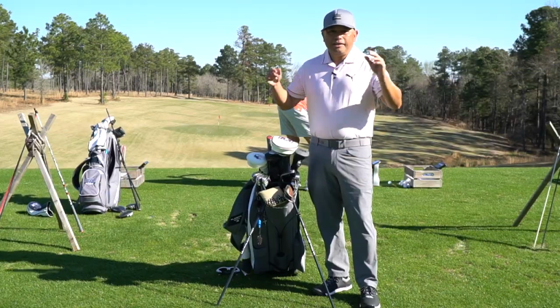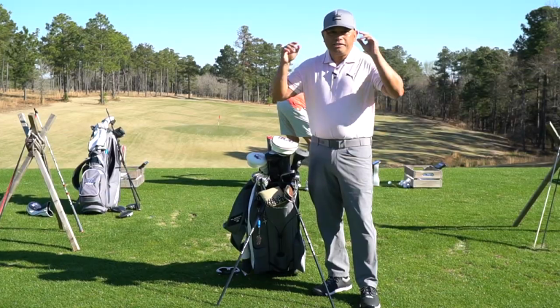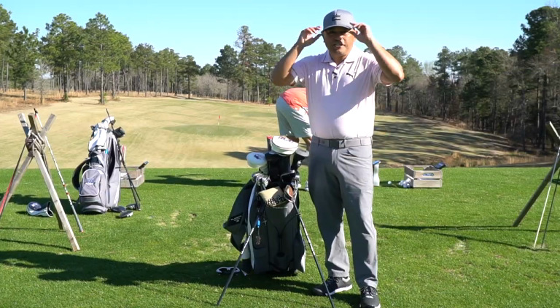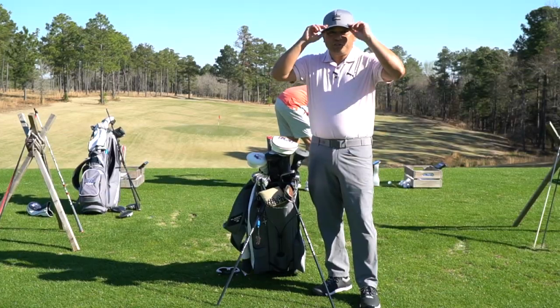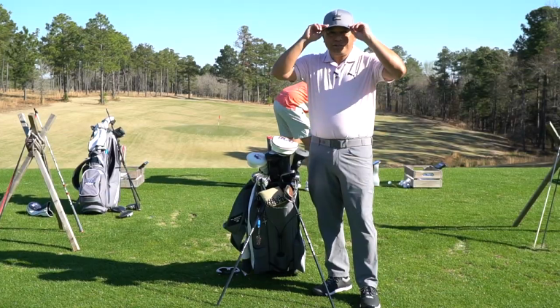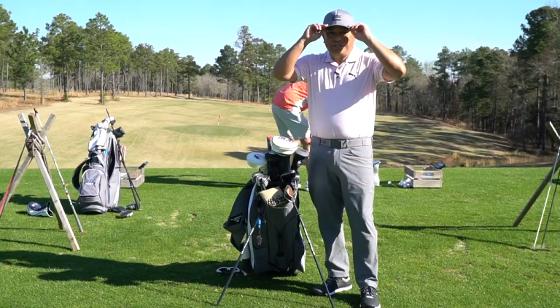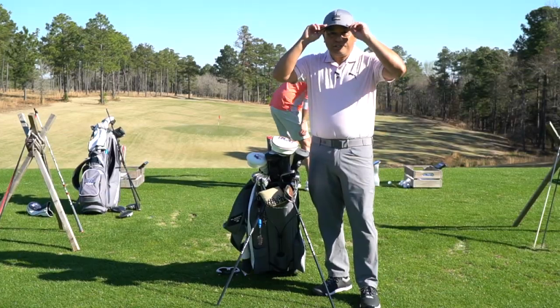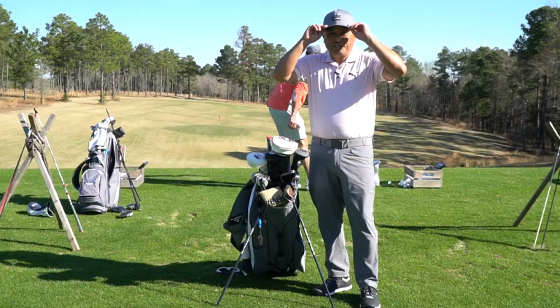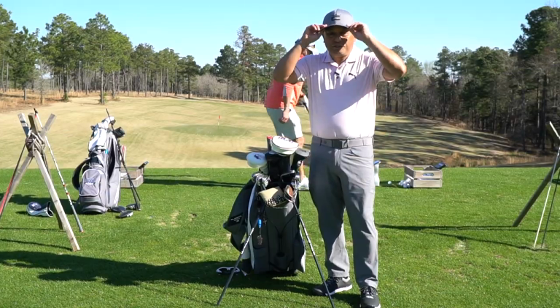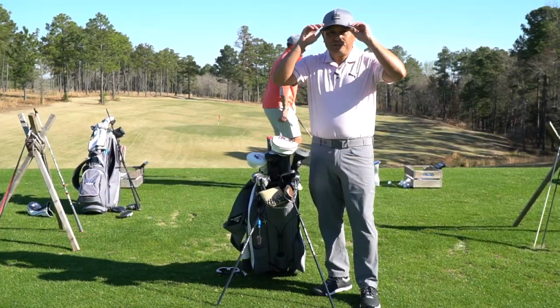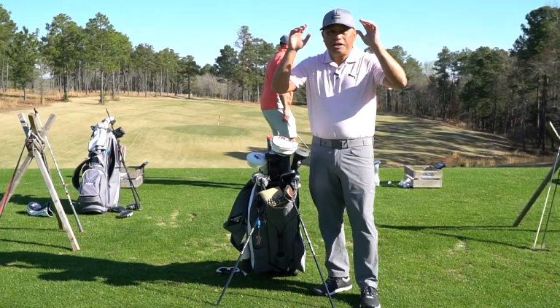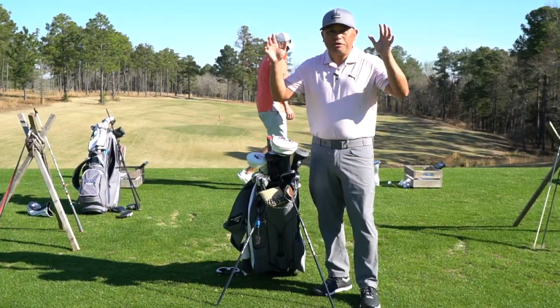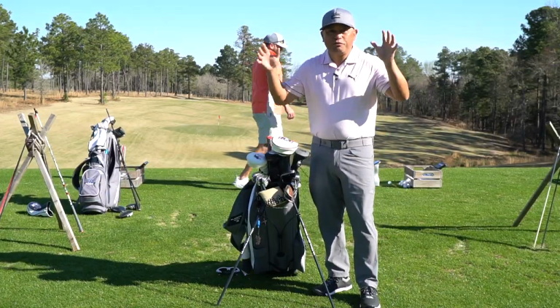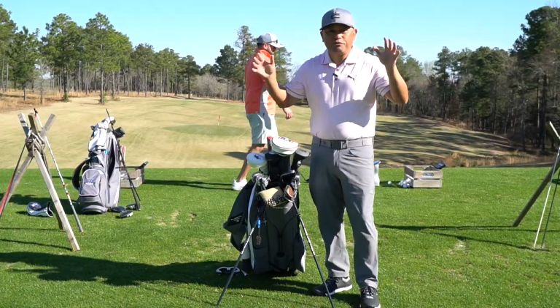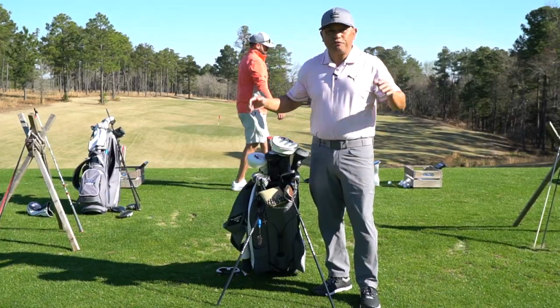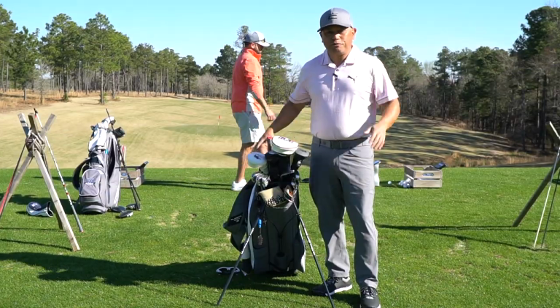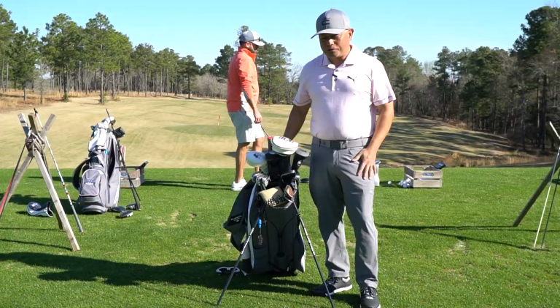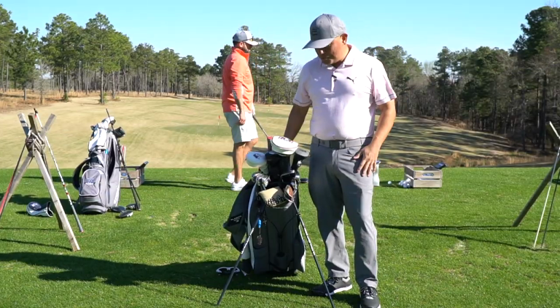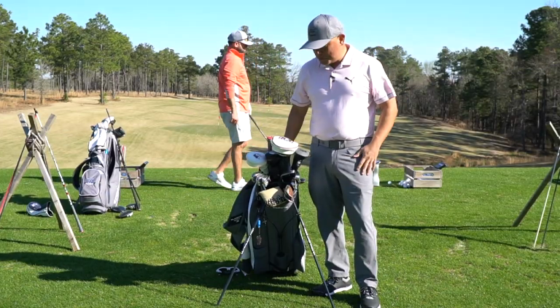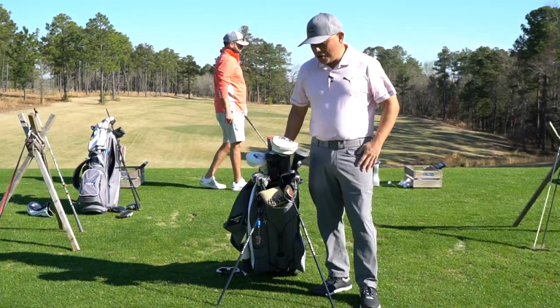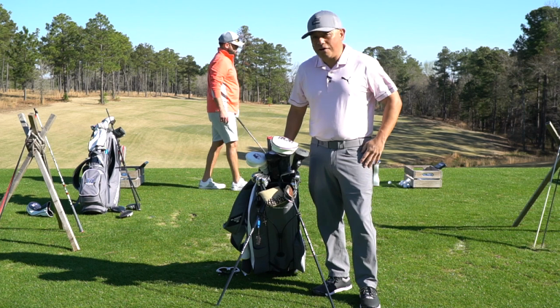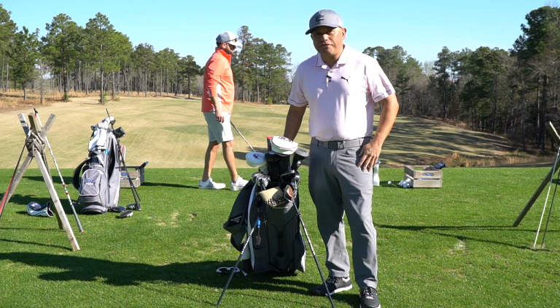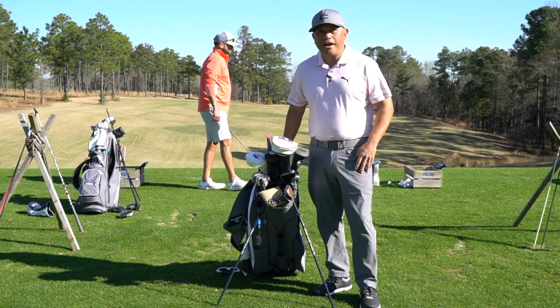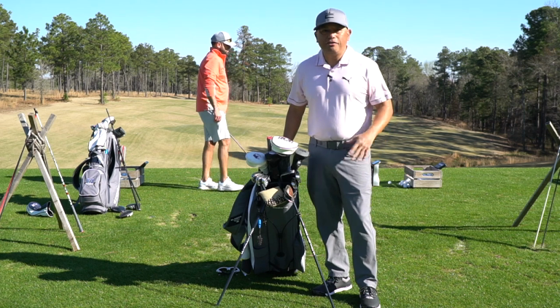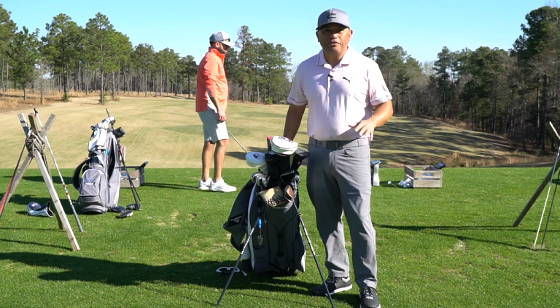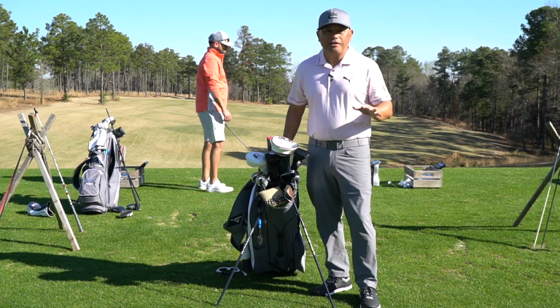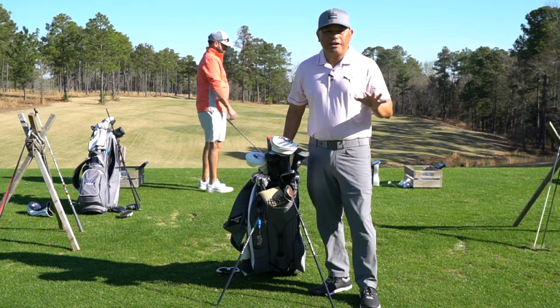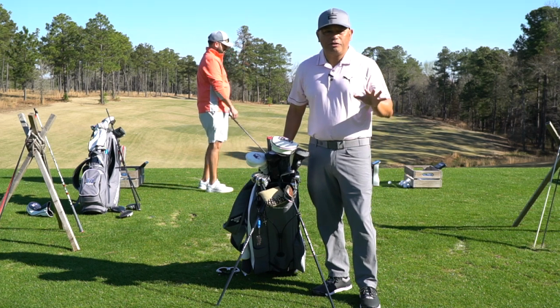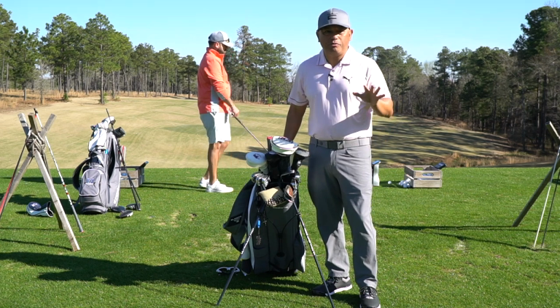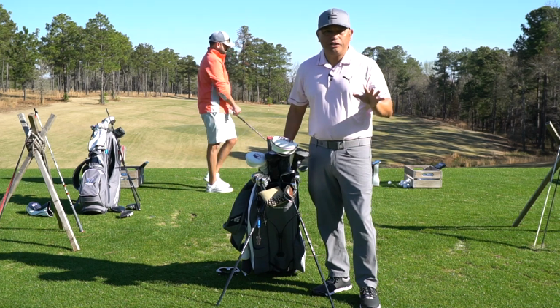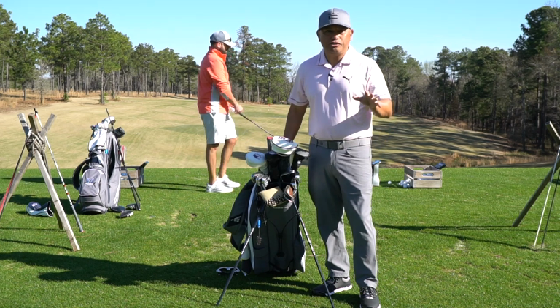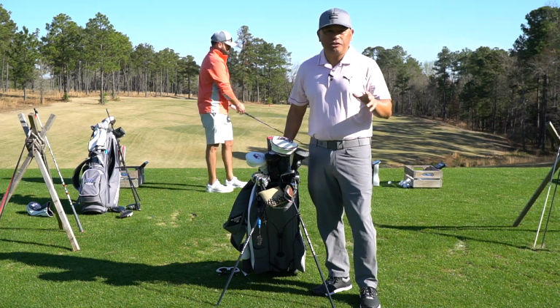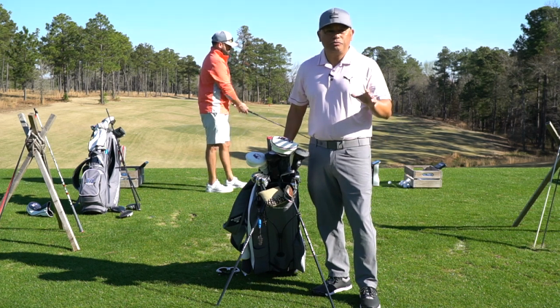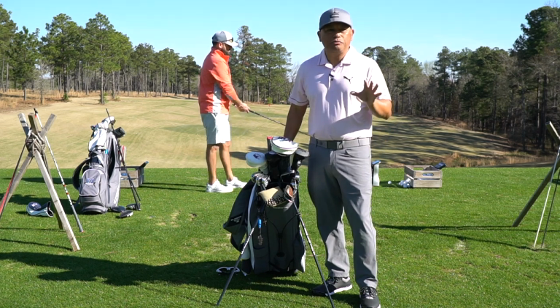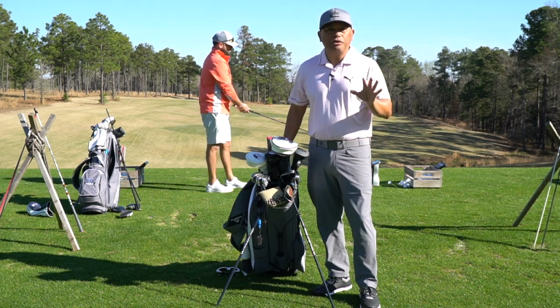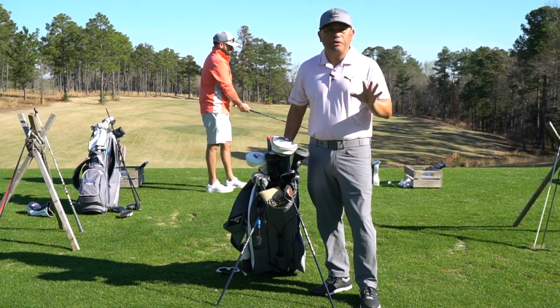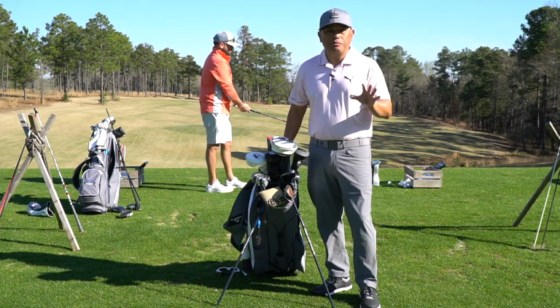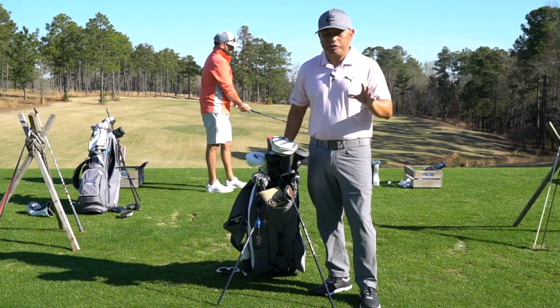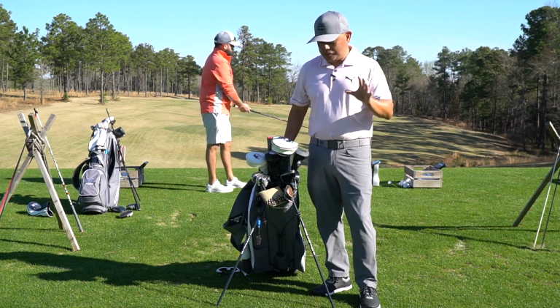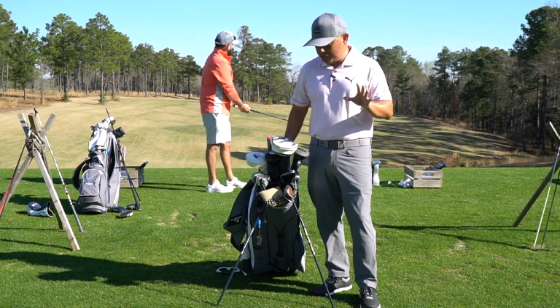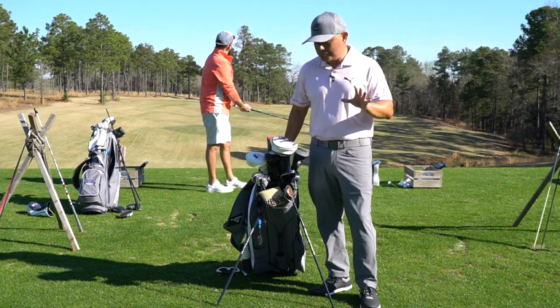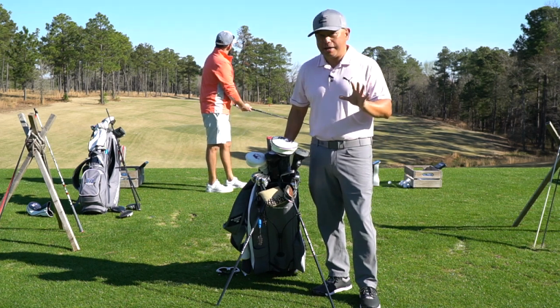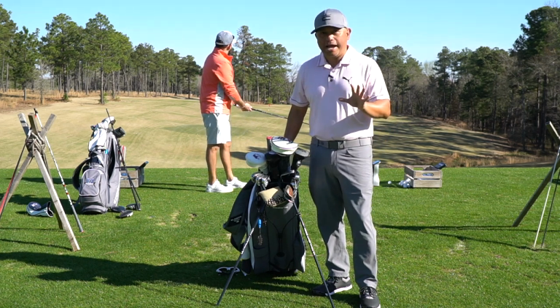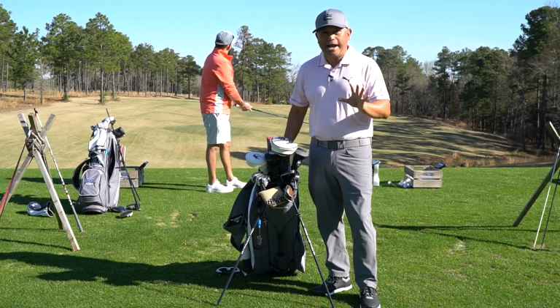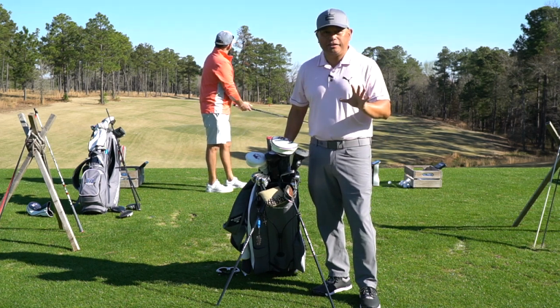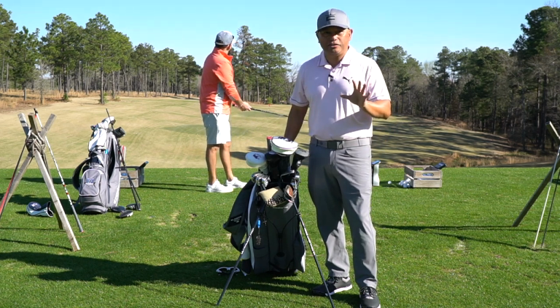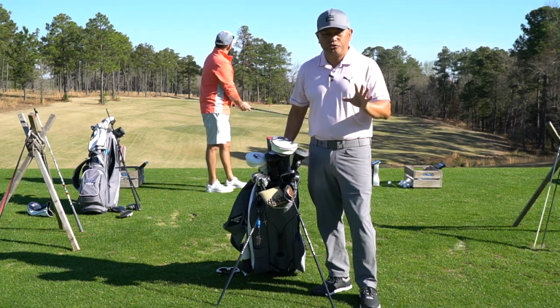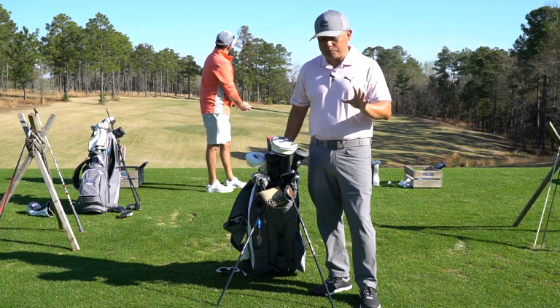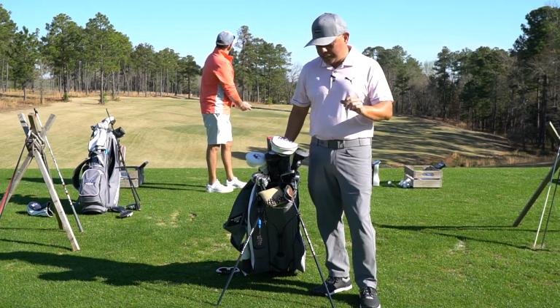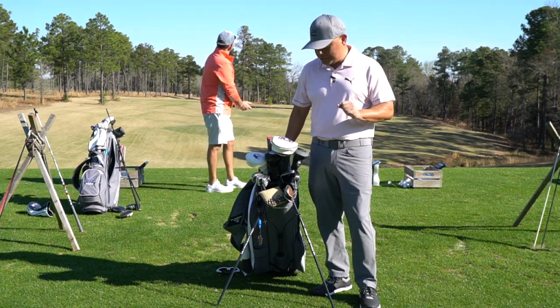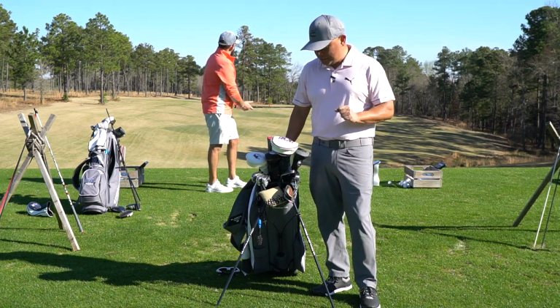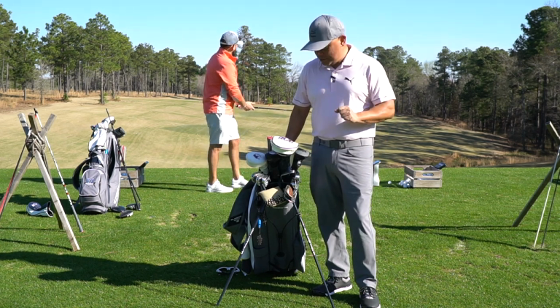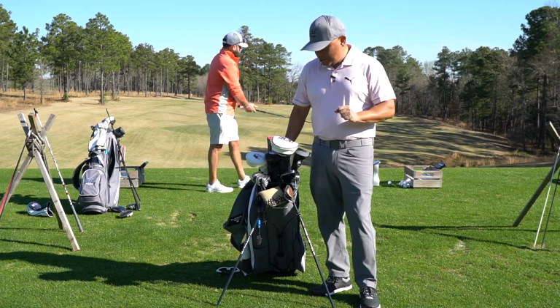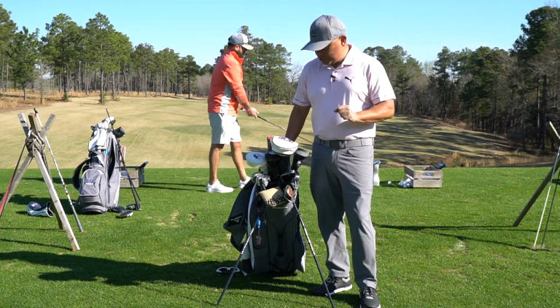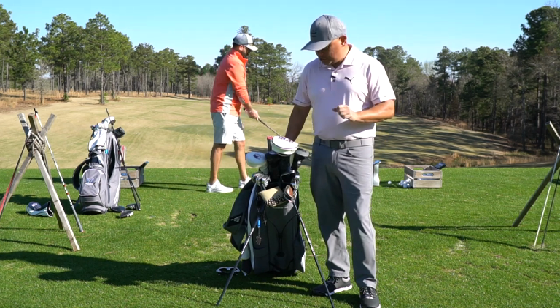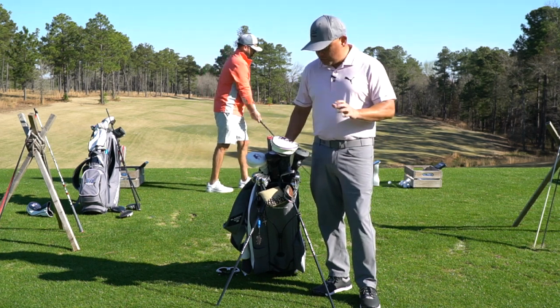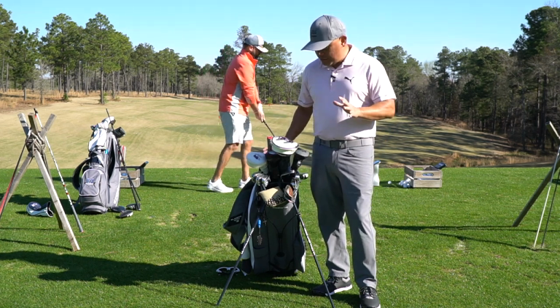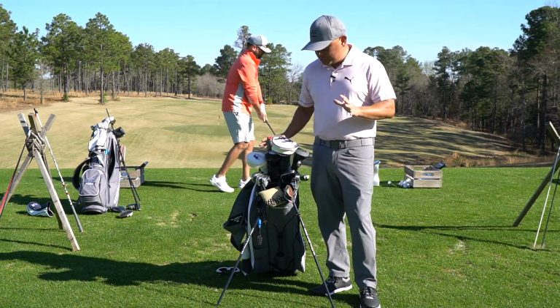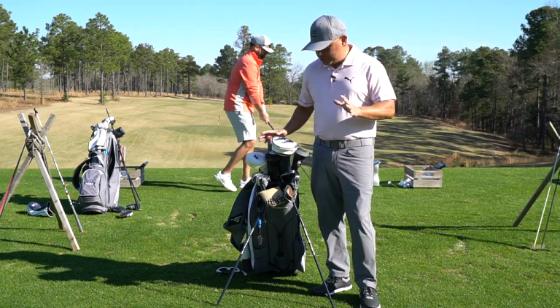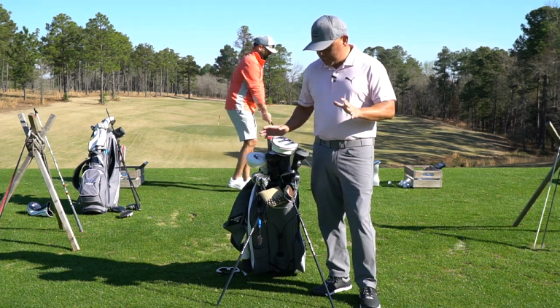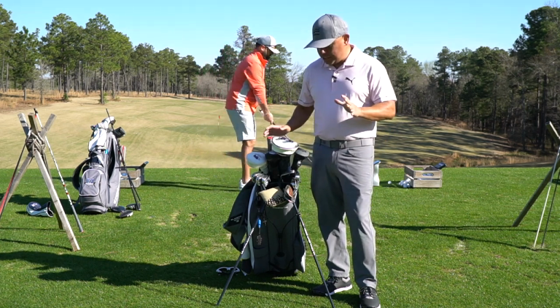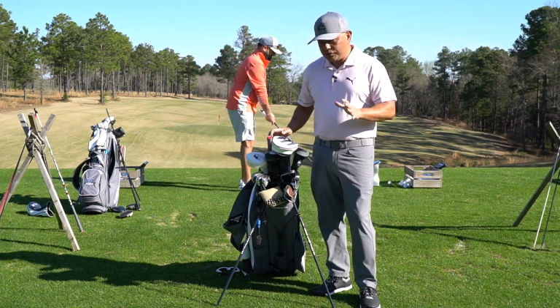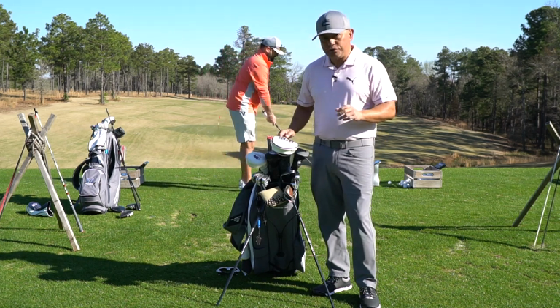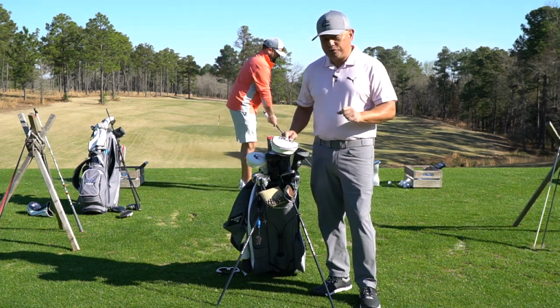Hey THPers, it's Jose Miraflor from Cobra Golf. I heard a lot of questions wondering what's in the bag this week, so I wanted to take you through.